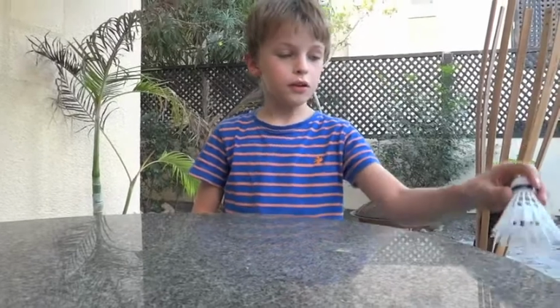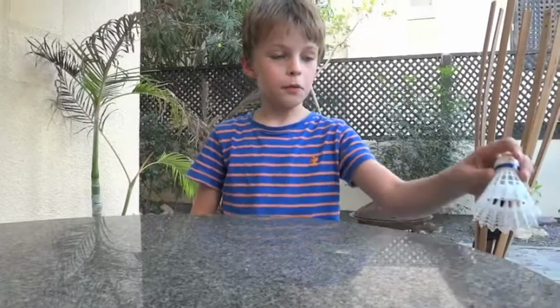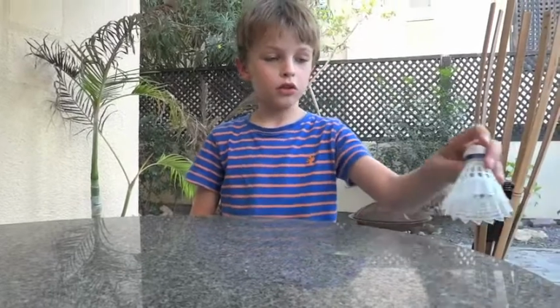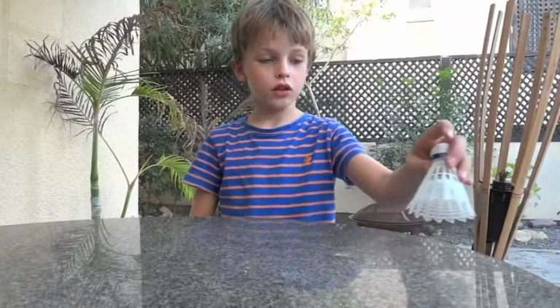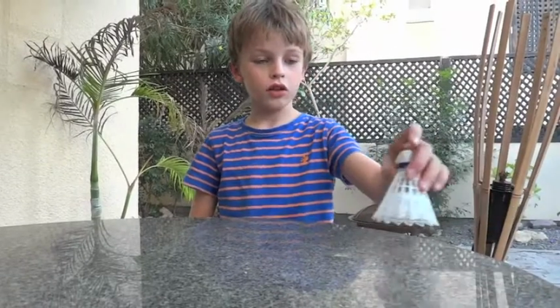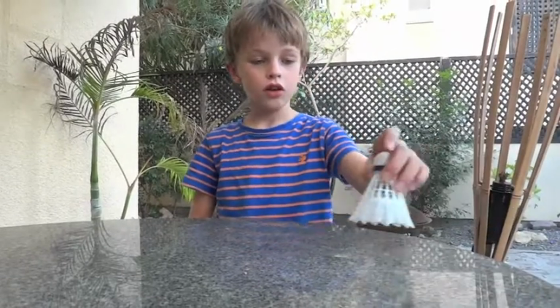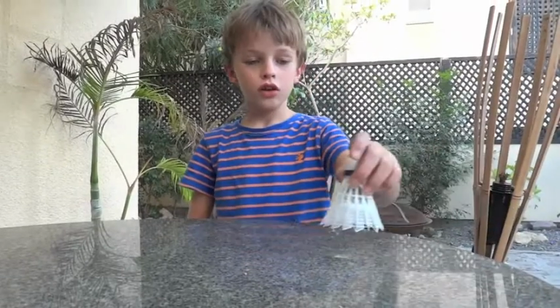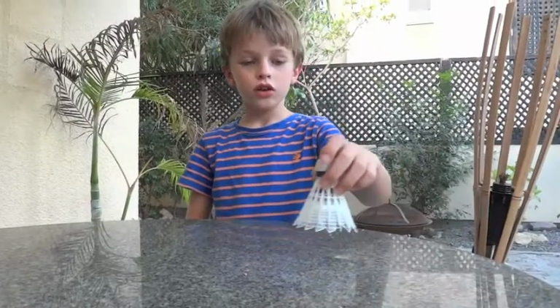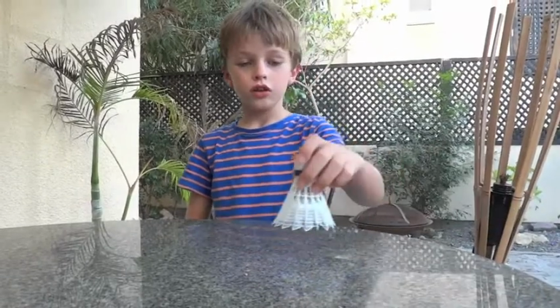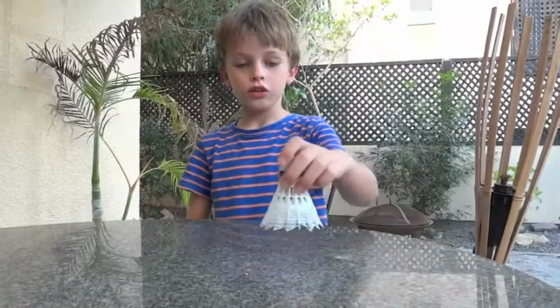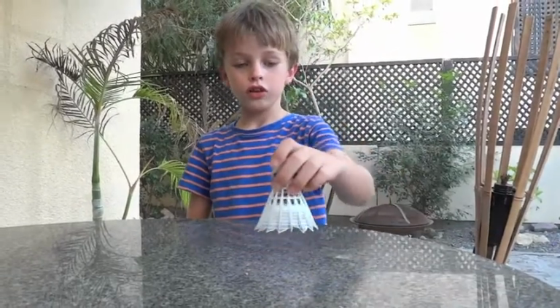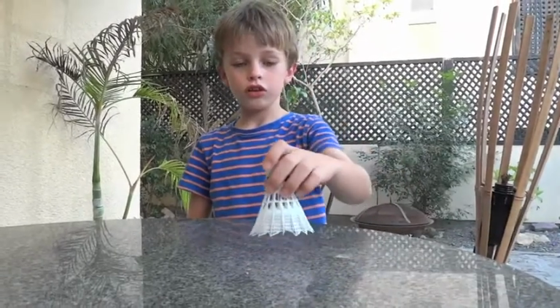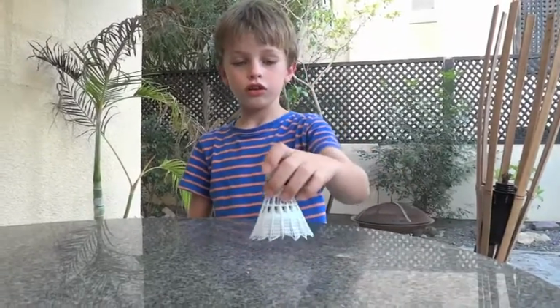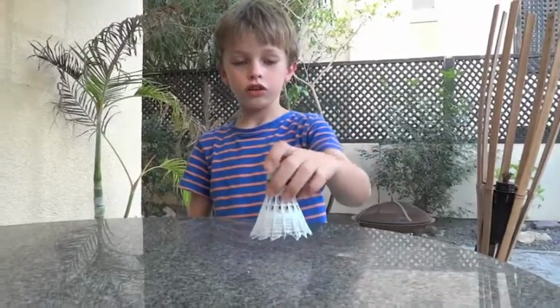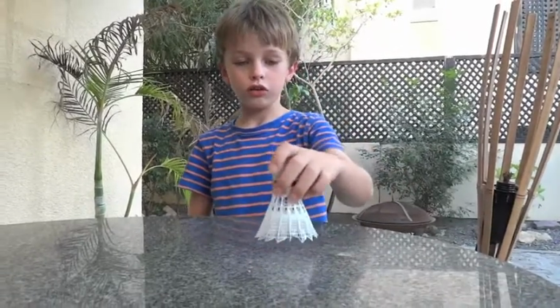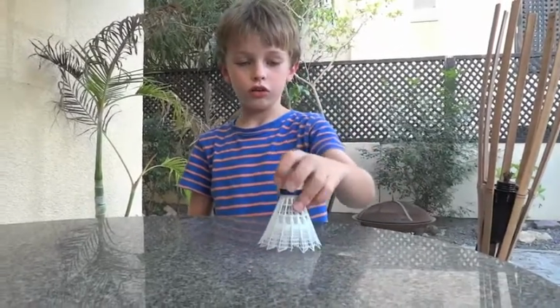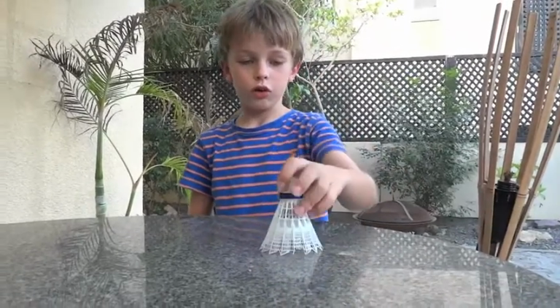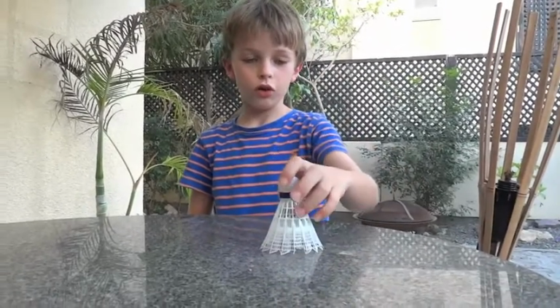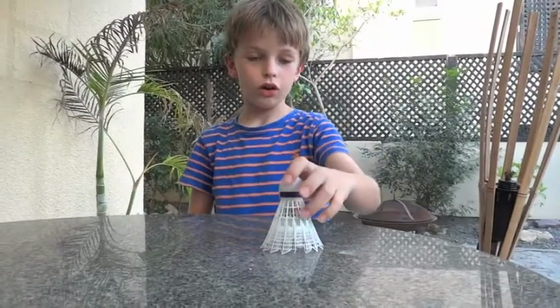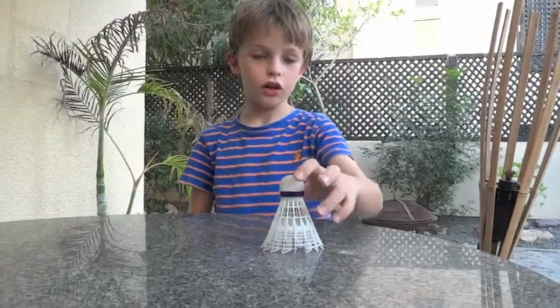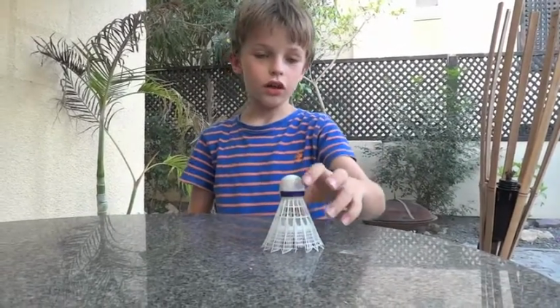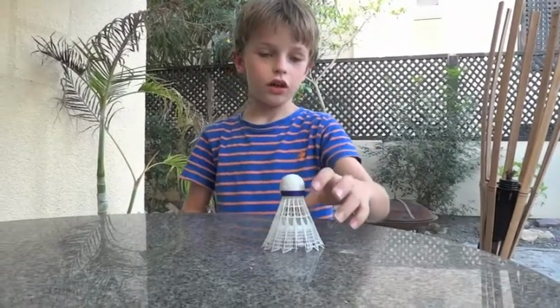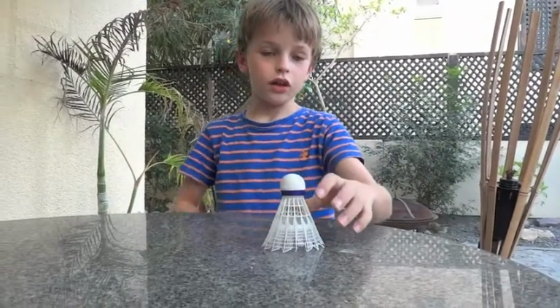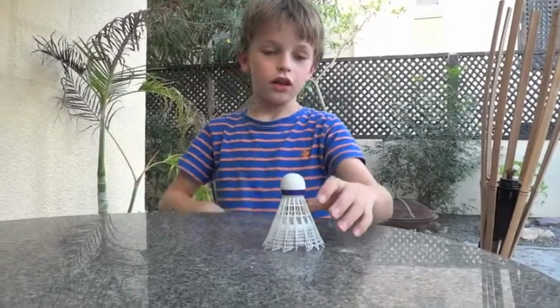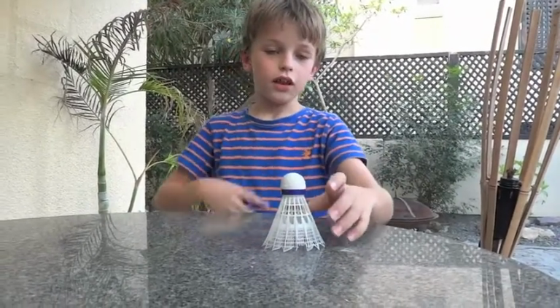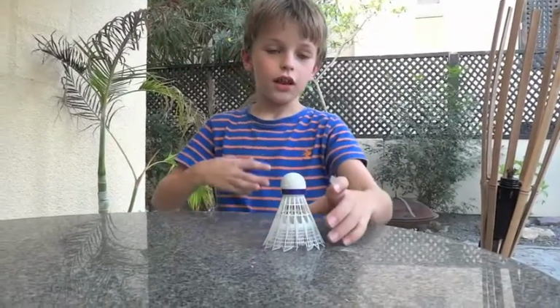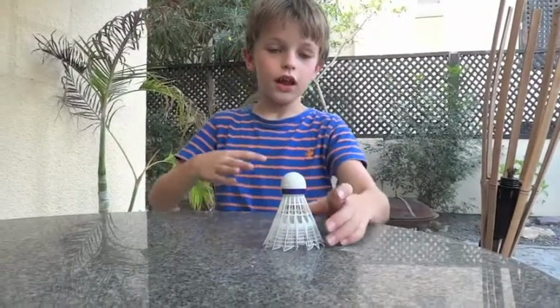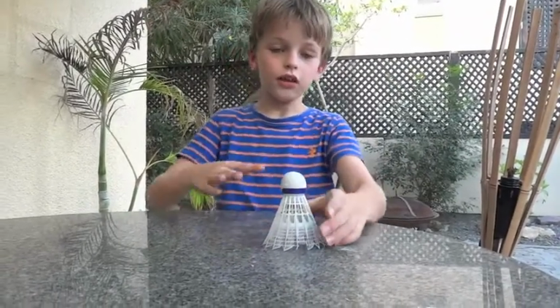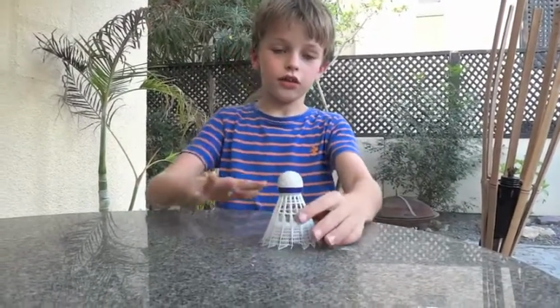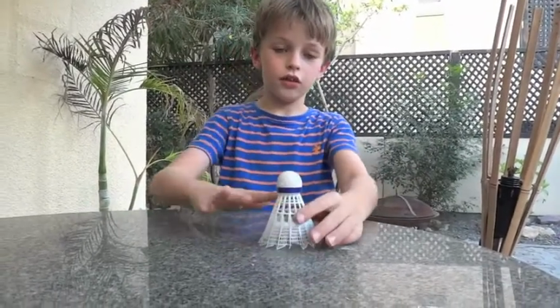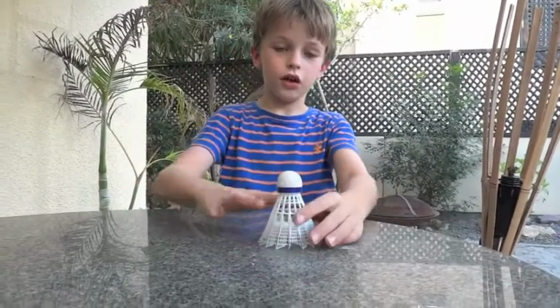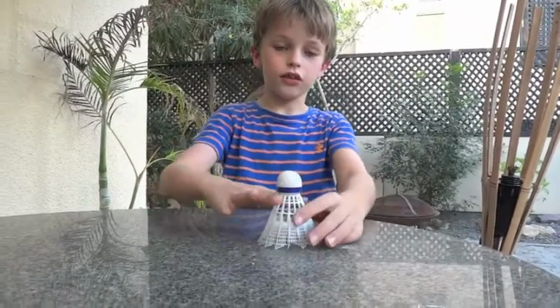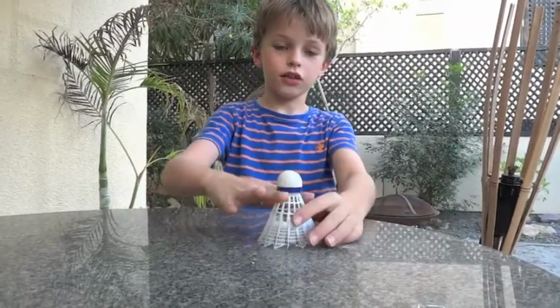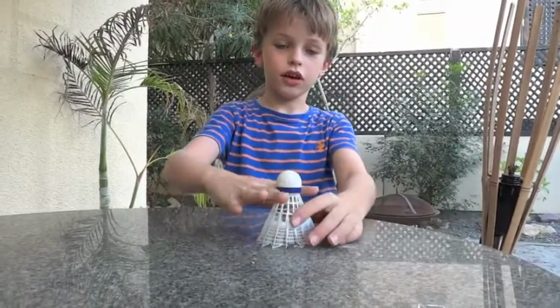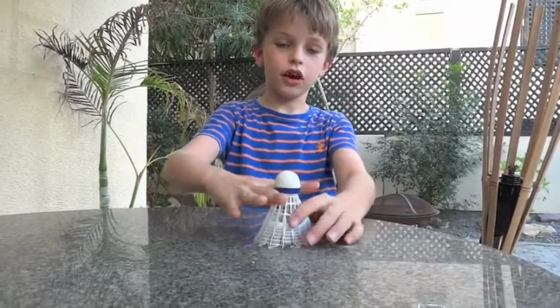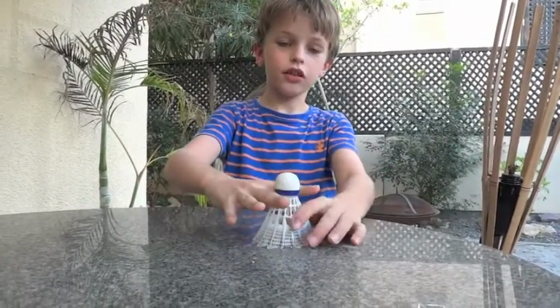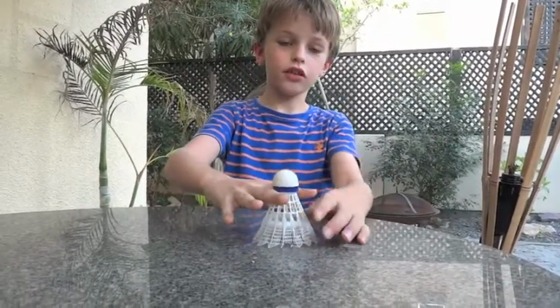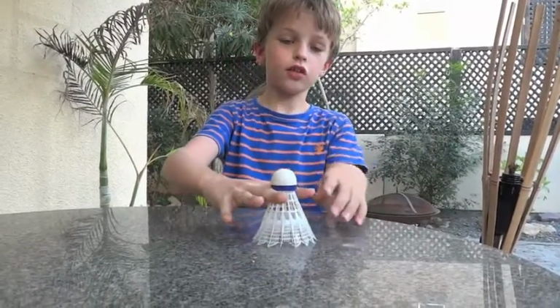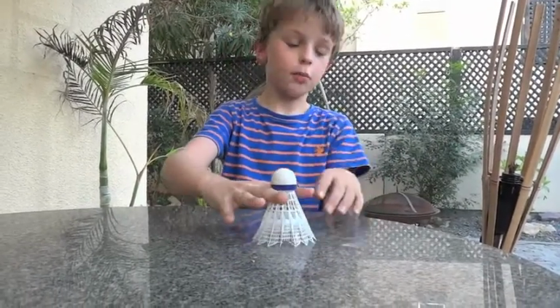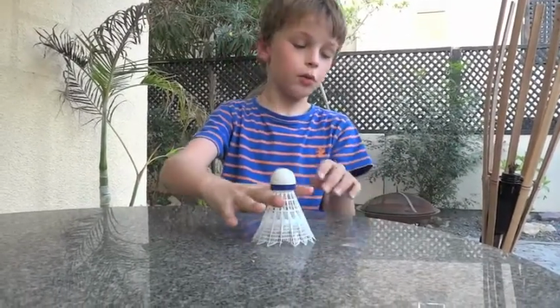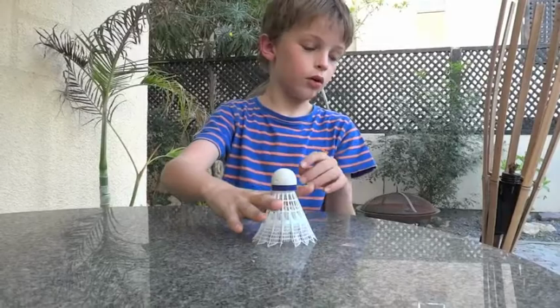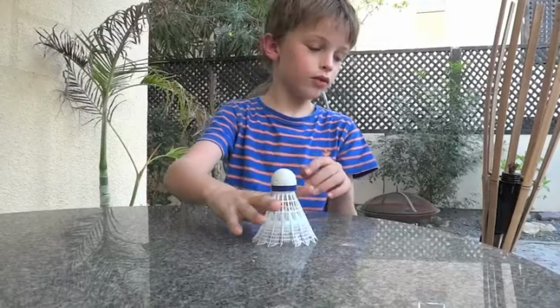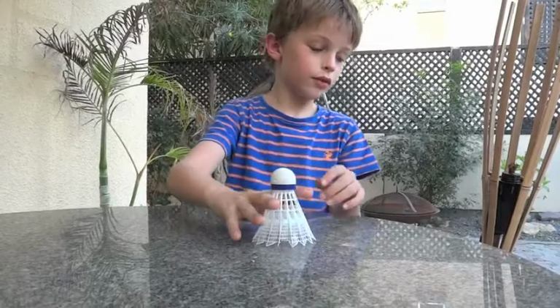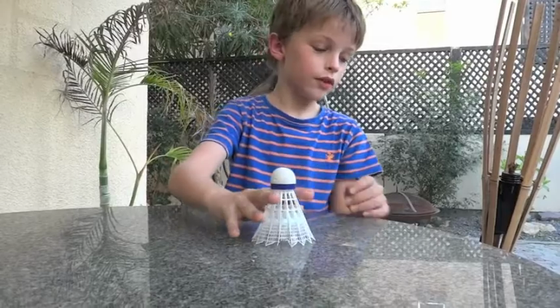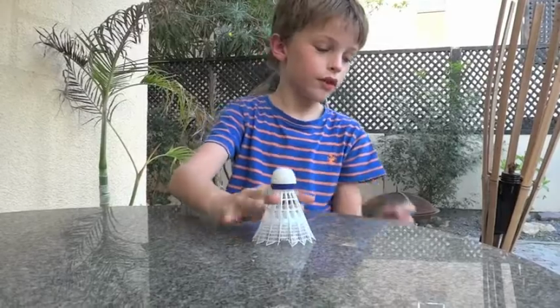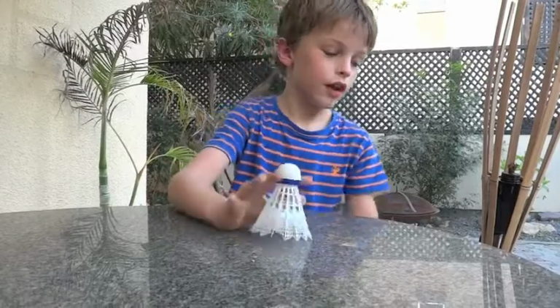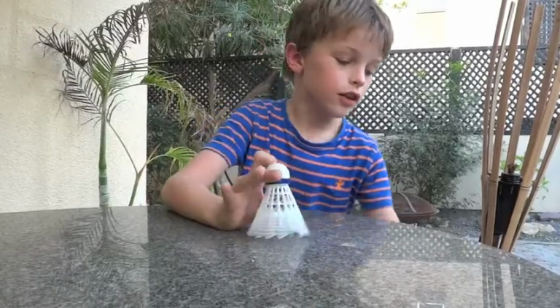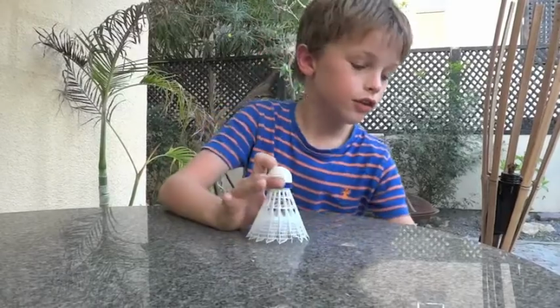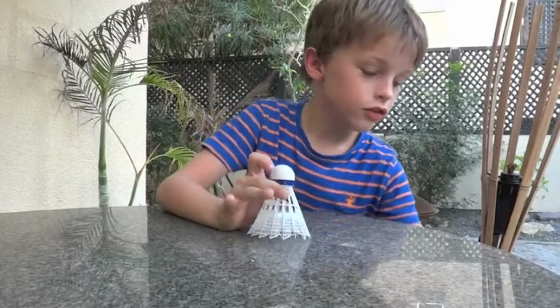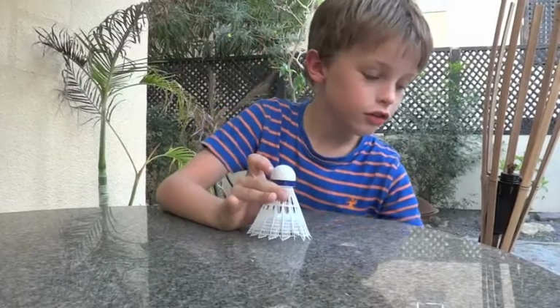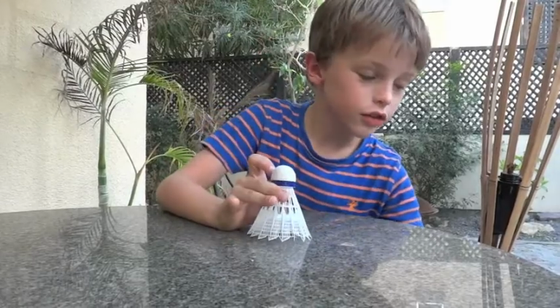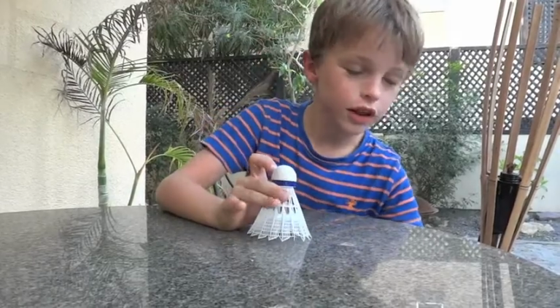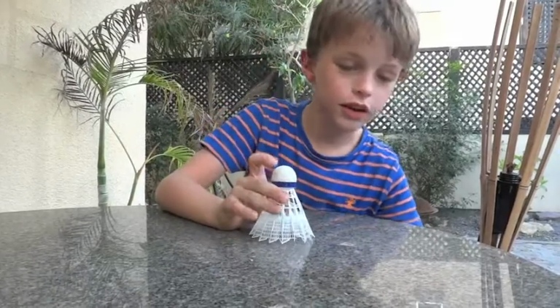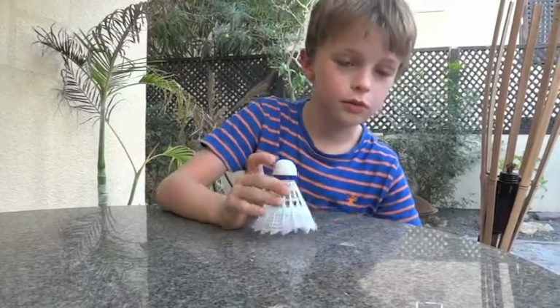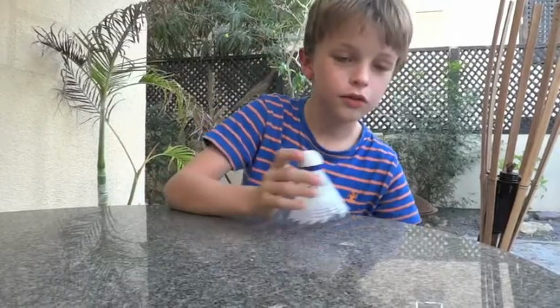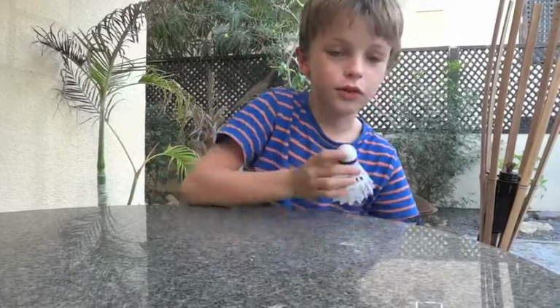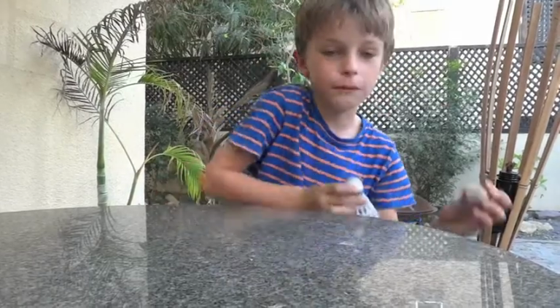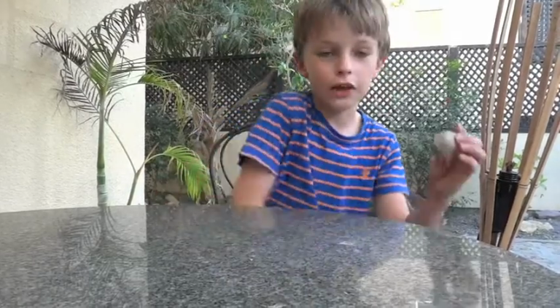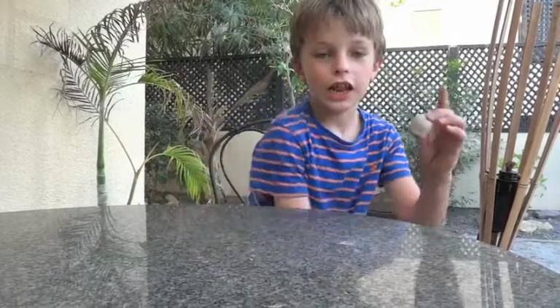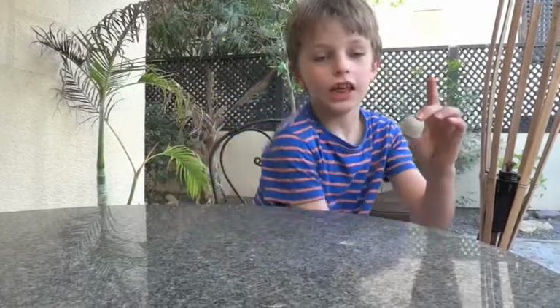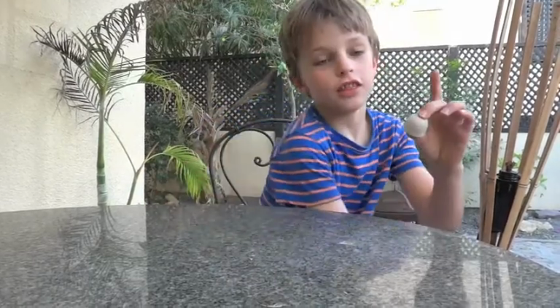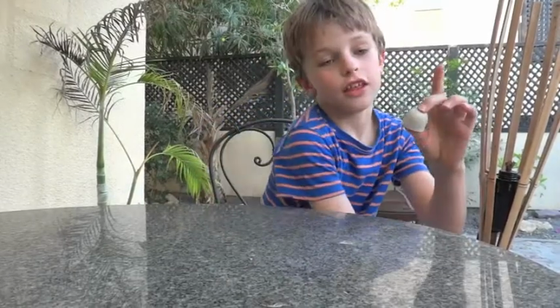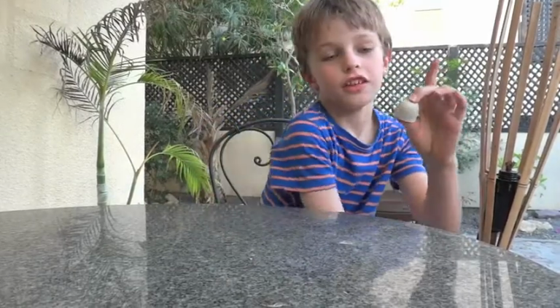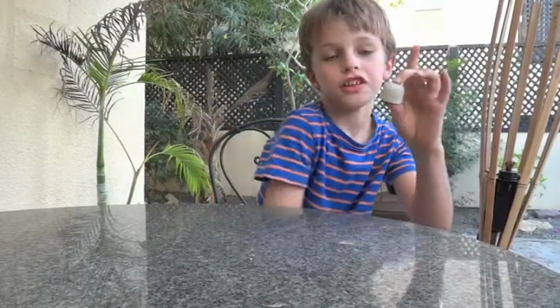First, you'll need a shuttlecock. Next, you have to cut the top off, and you should end up with something like this.